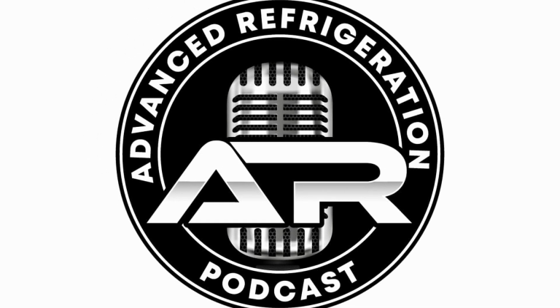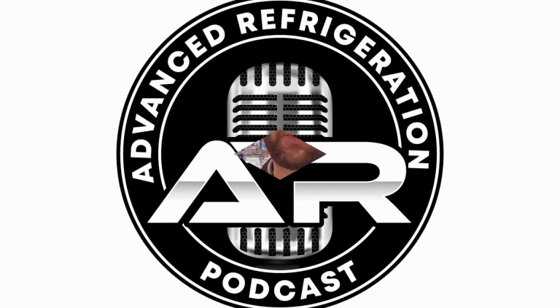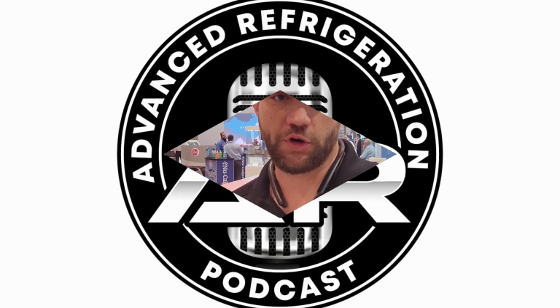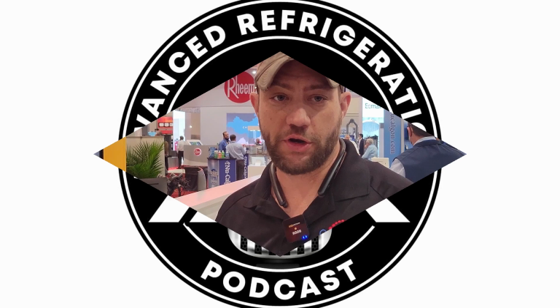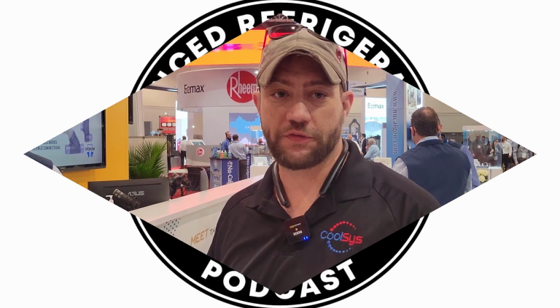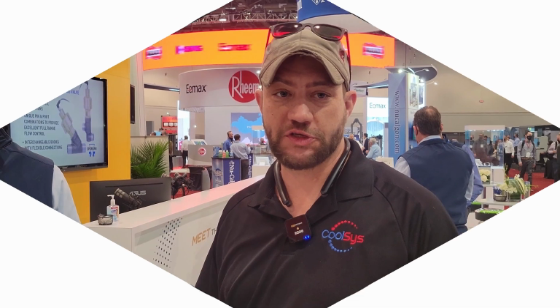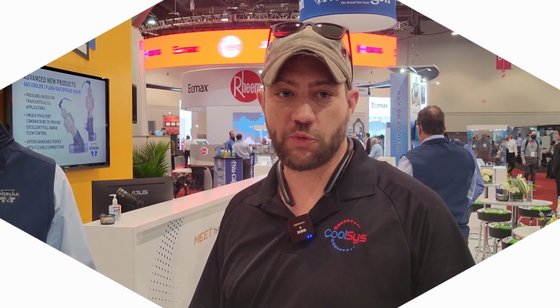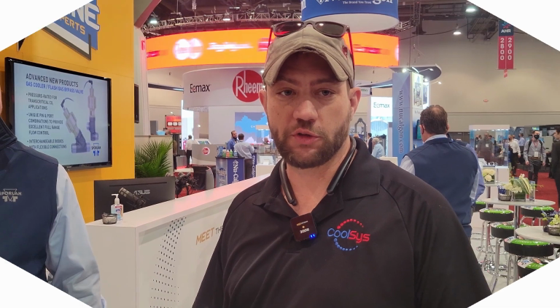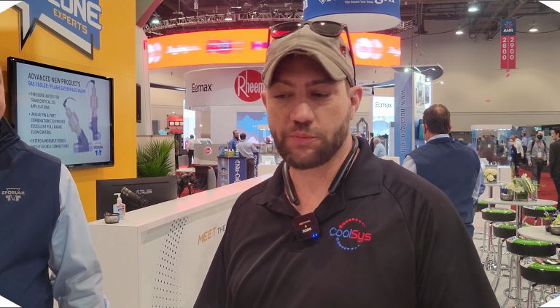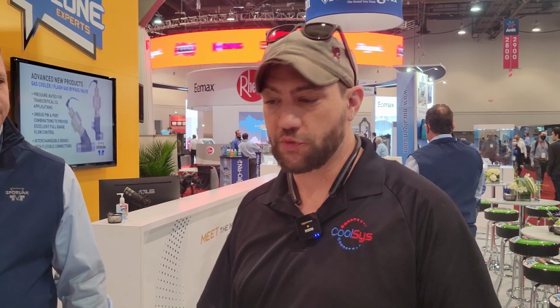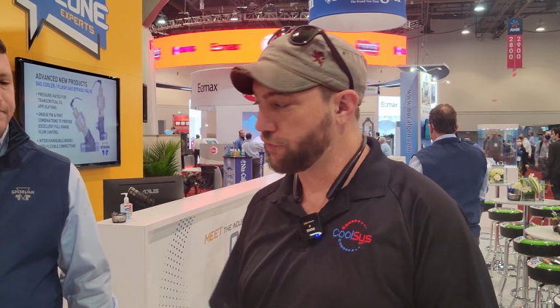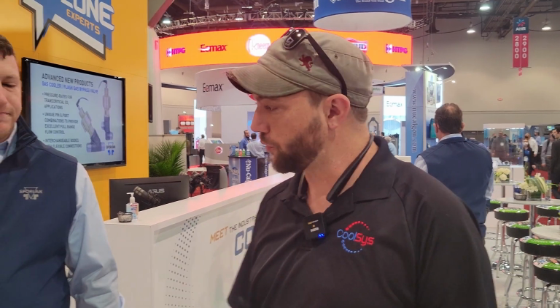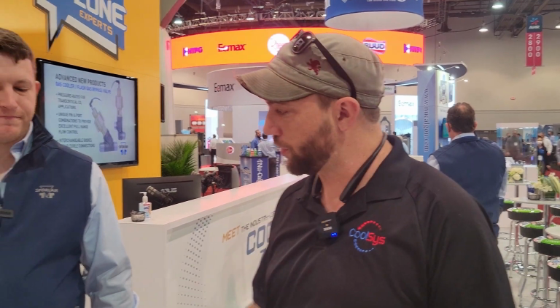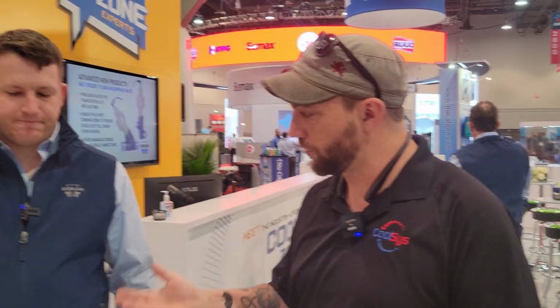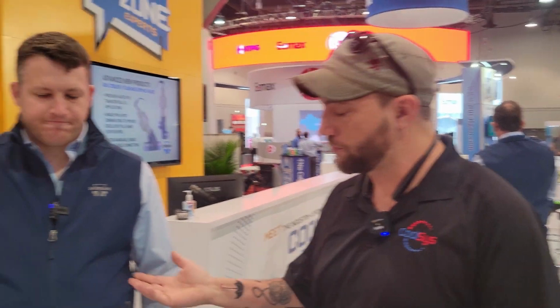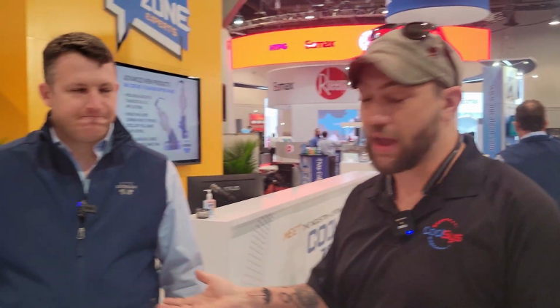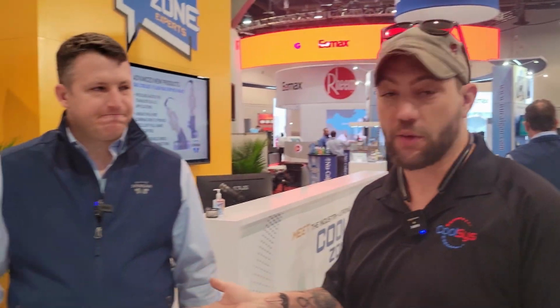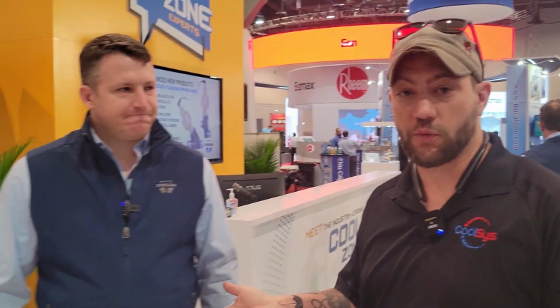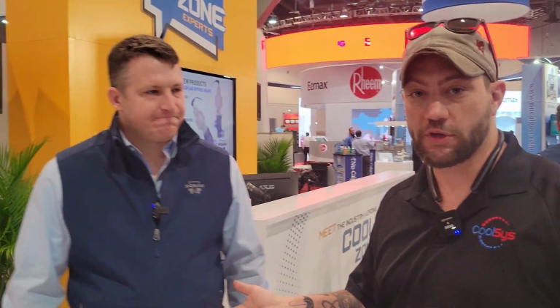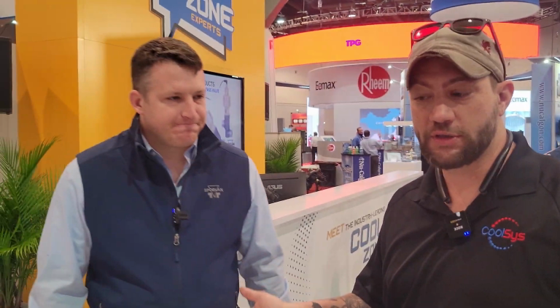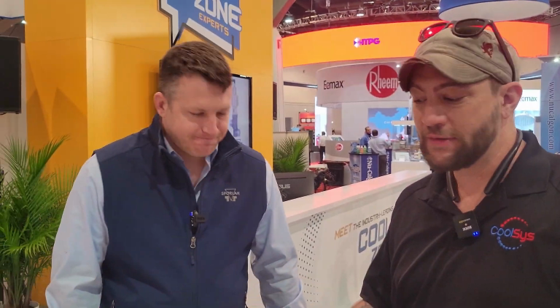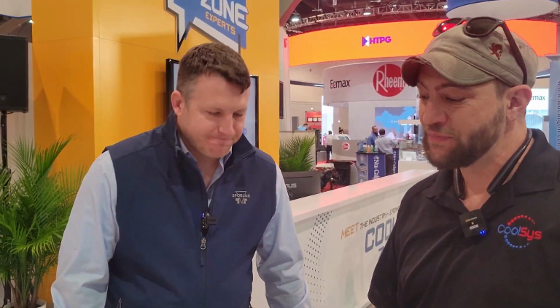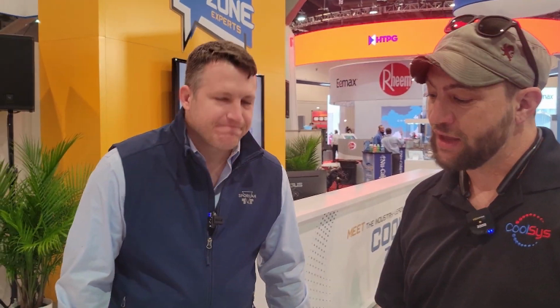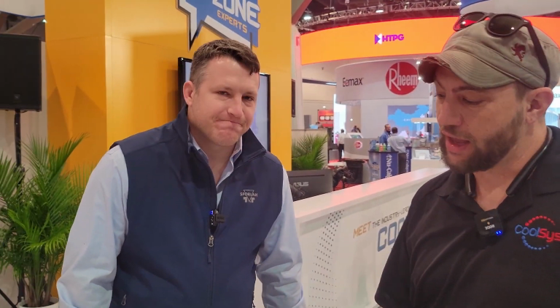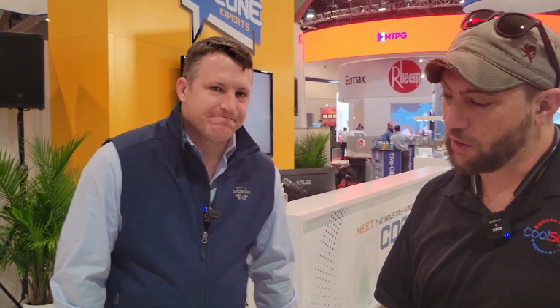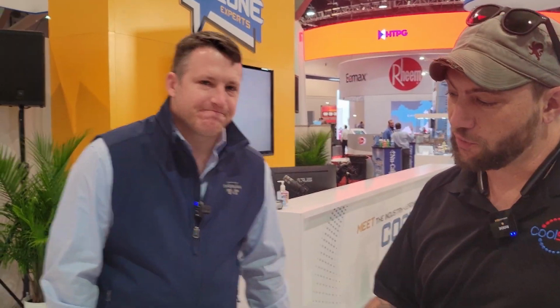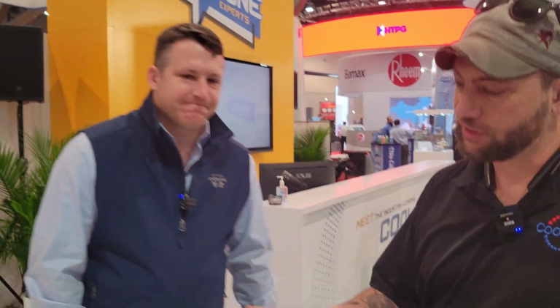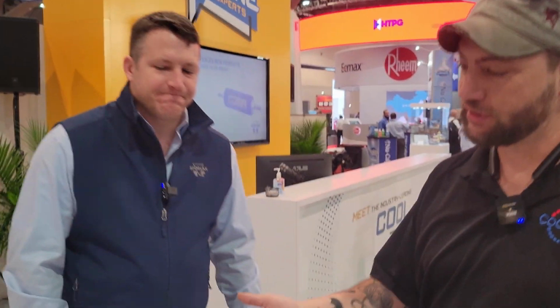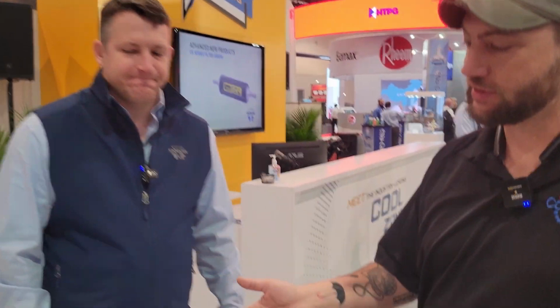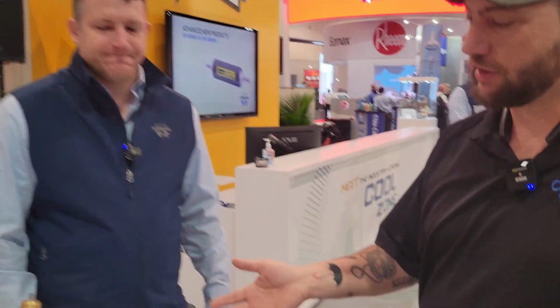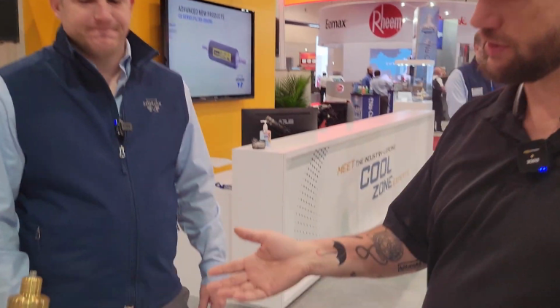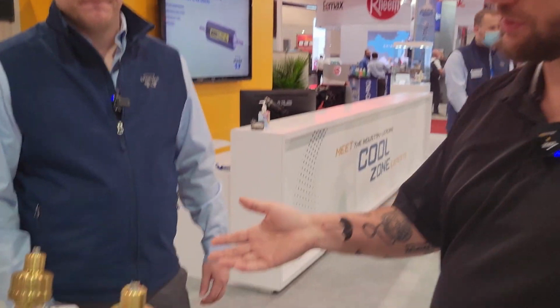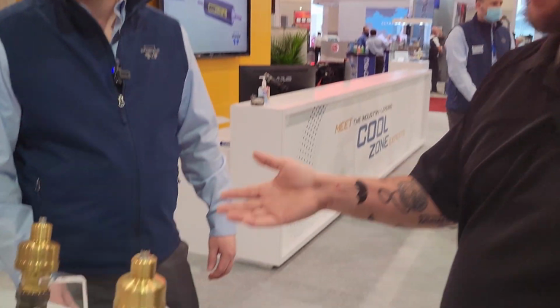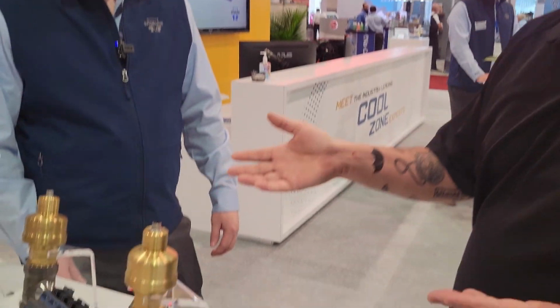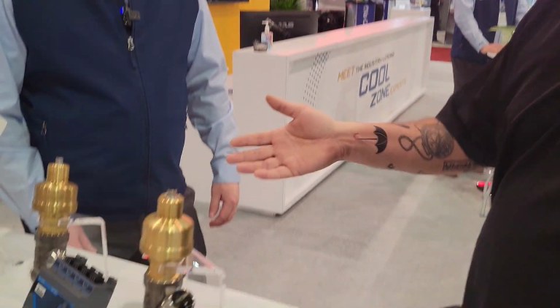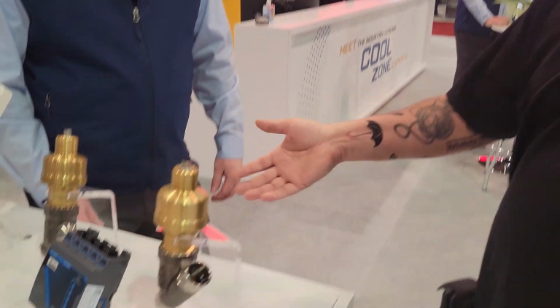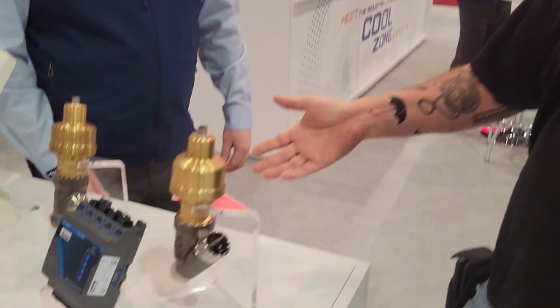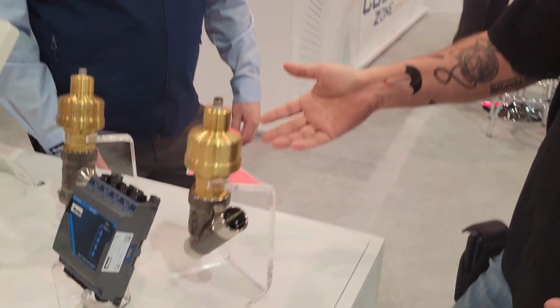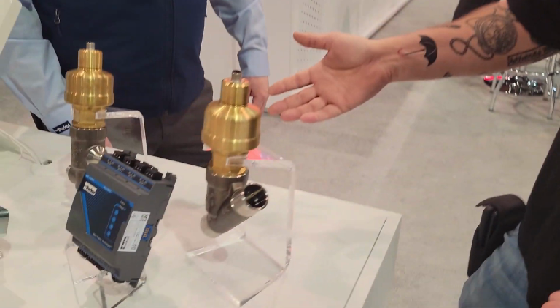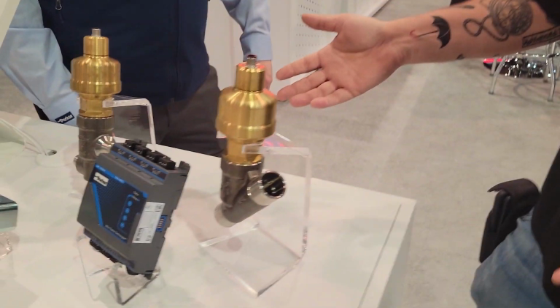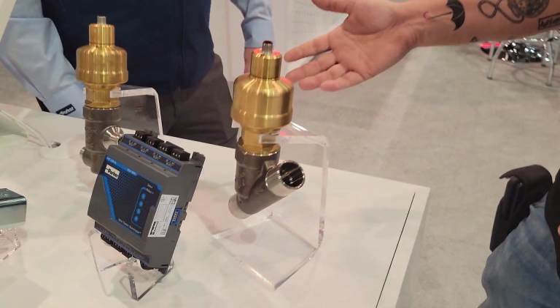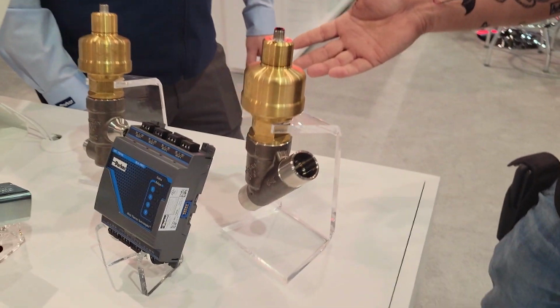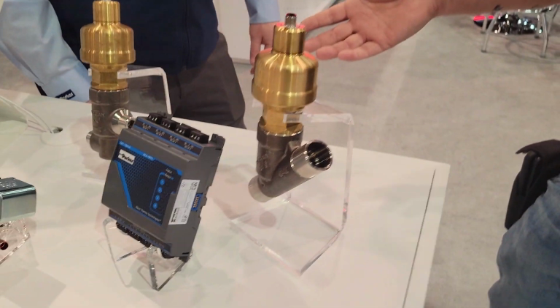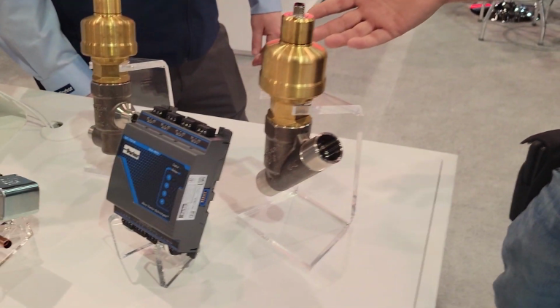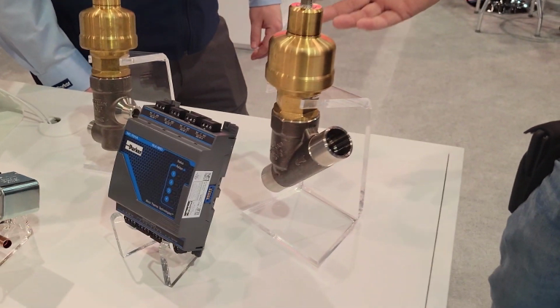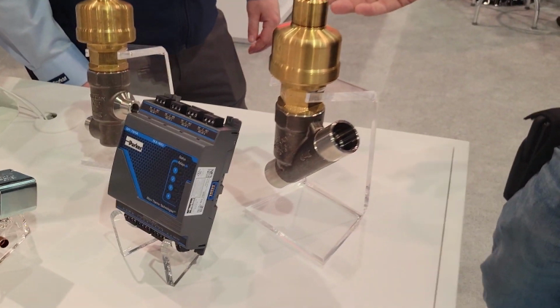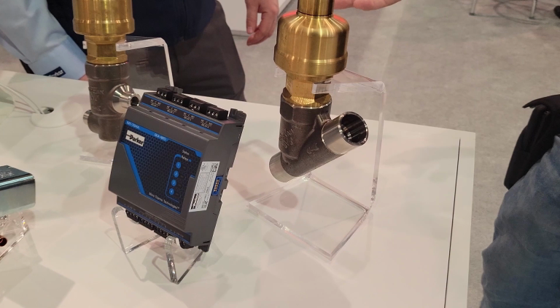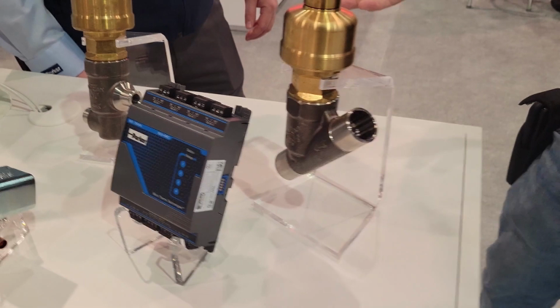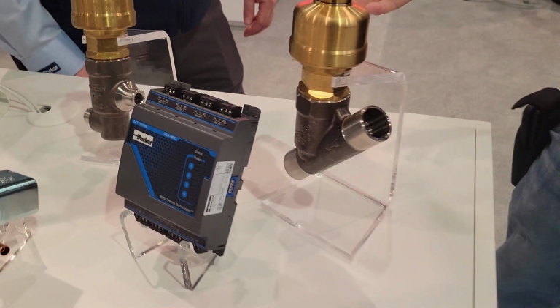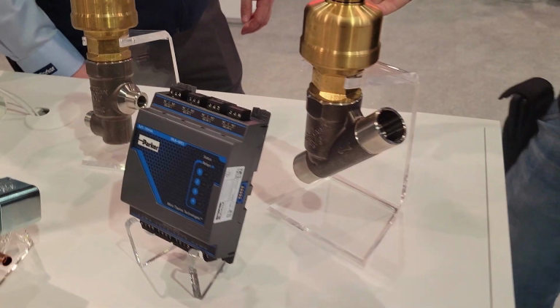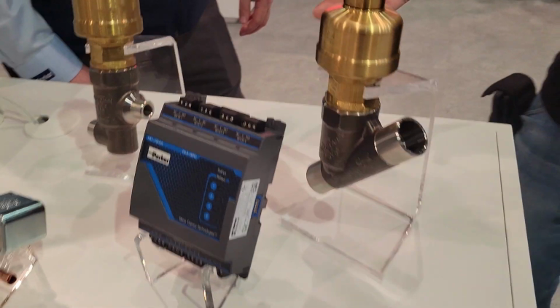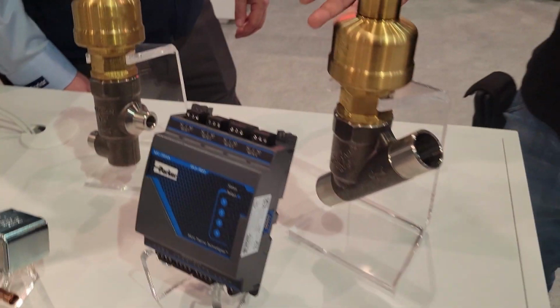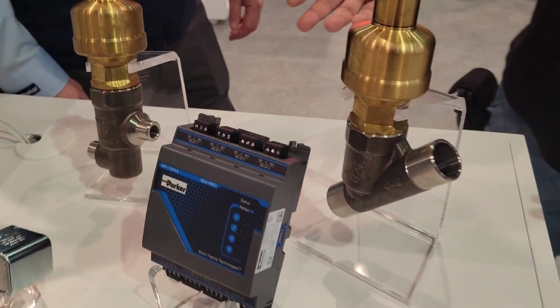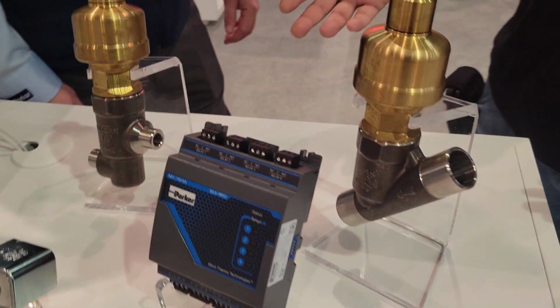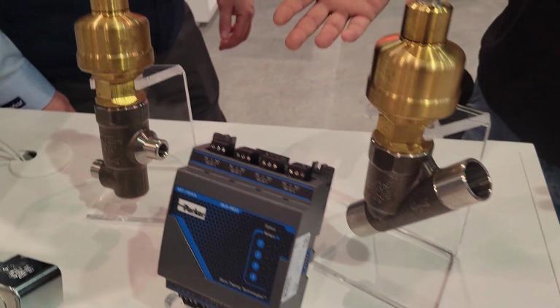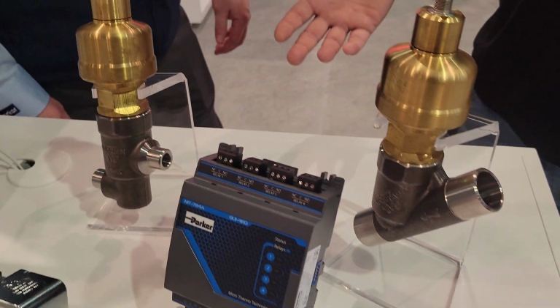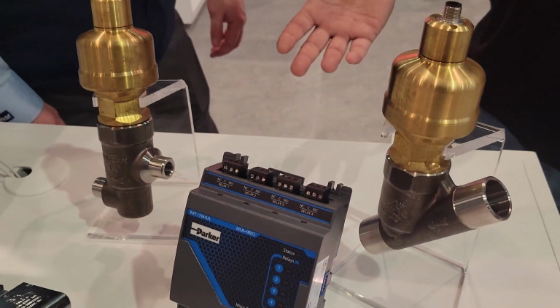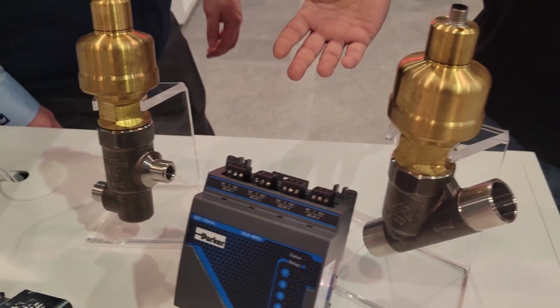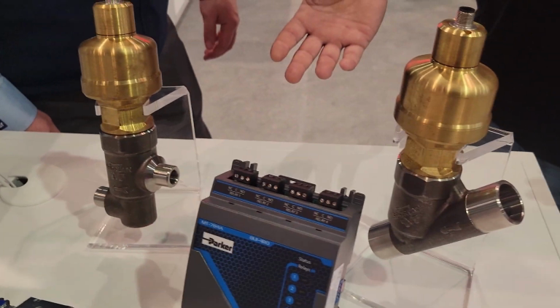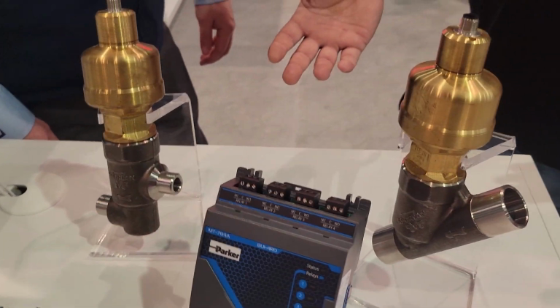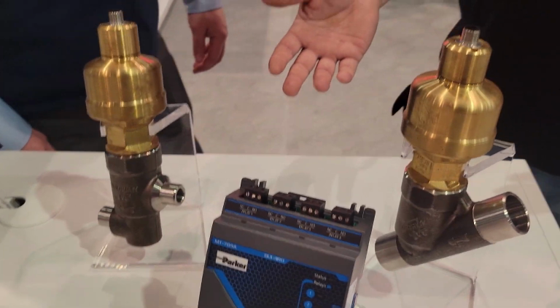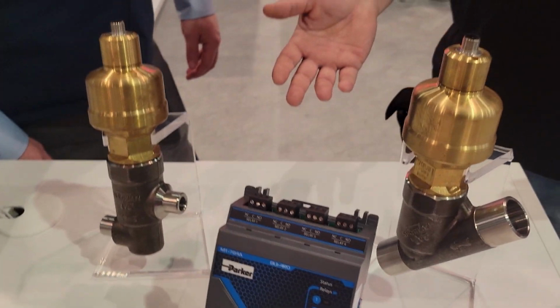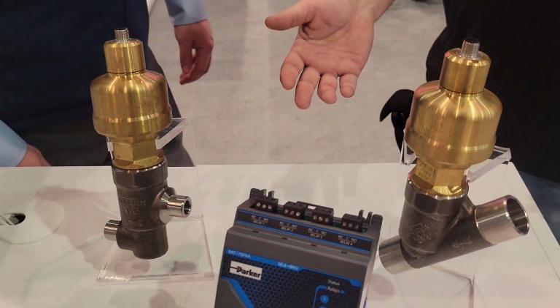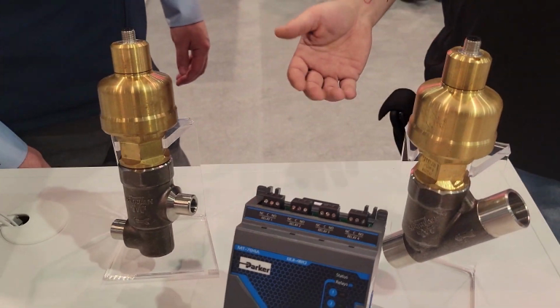We're here at the Sporlin booth with Matt Wood, and I wanted to discuss some of the new stuff that they're doing with some of the CO2 valves that they currently have in production.